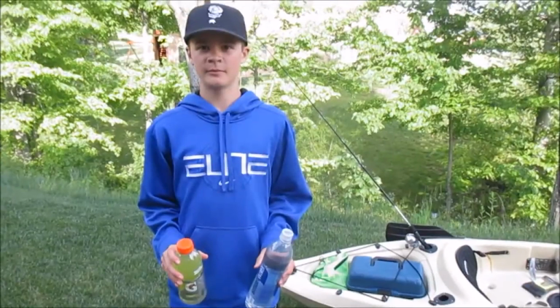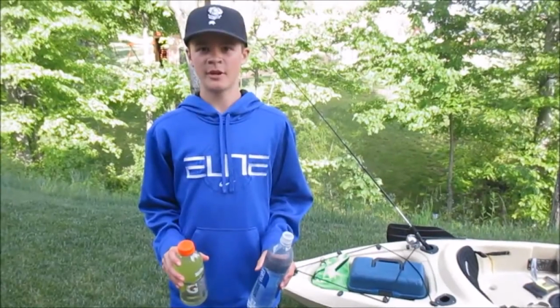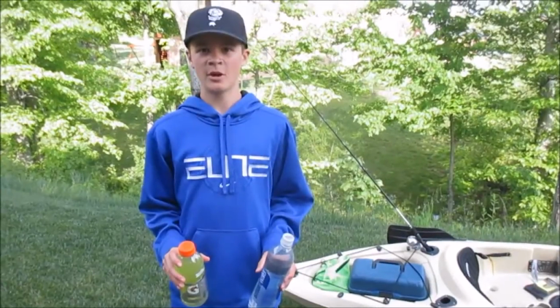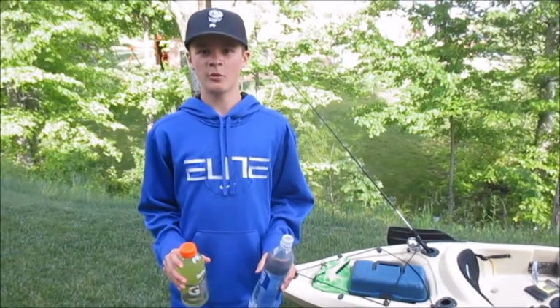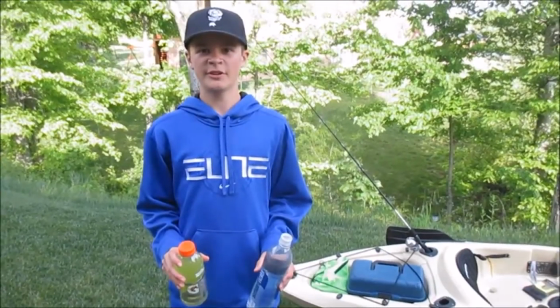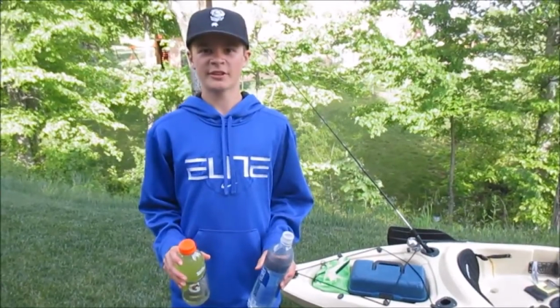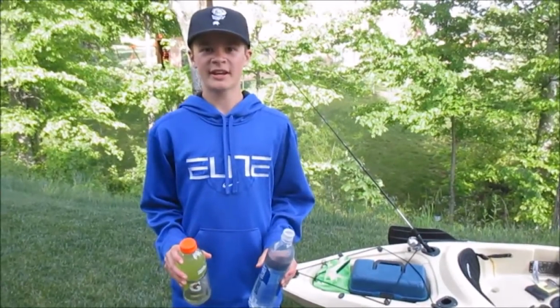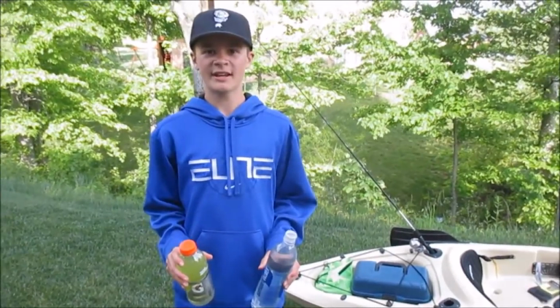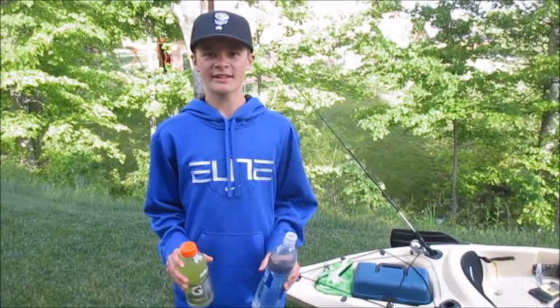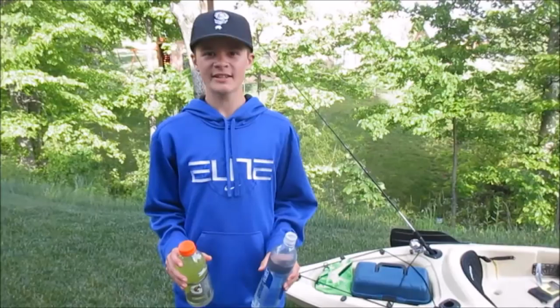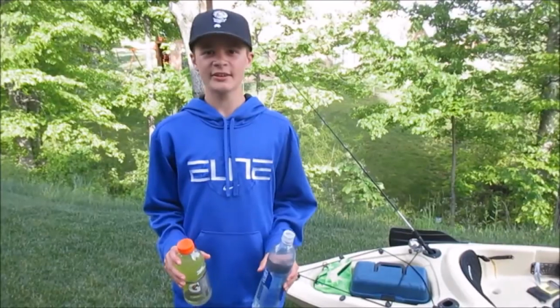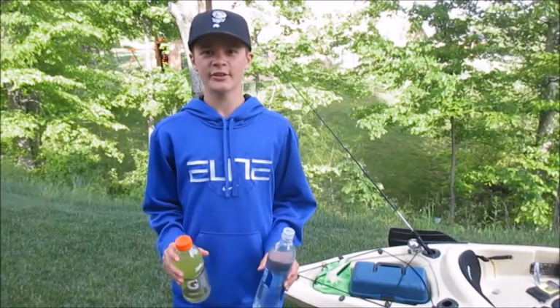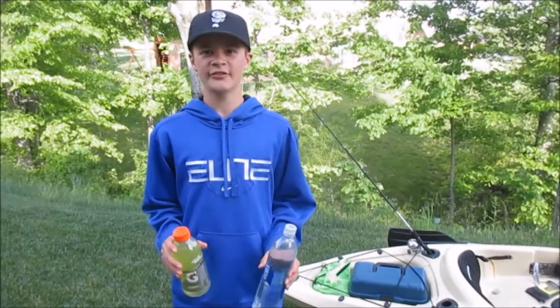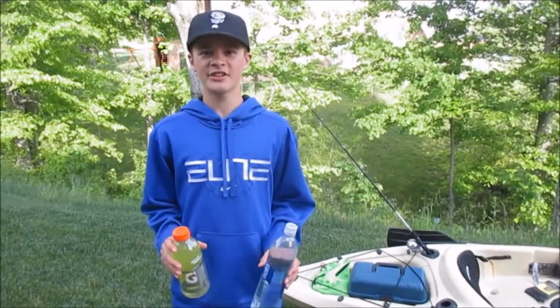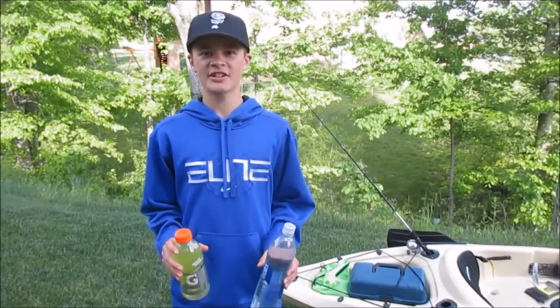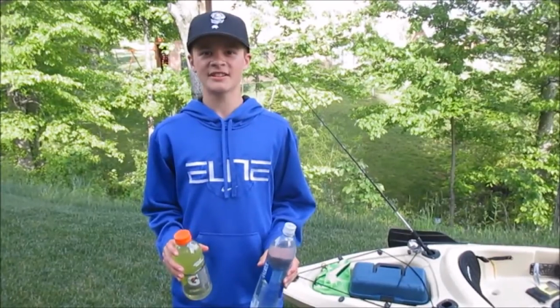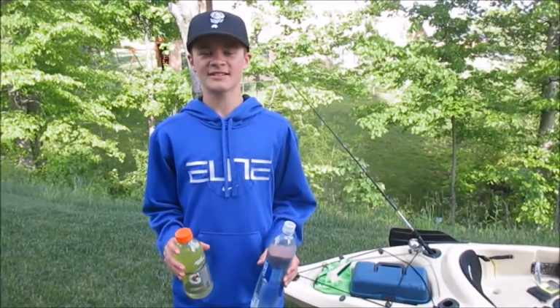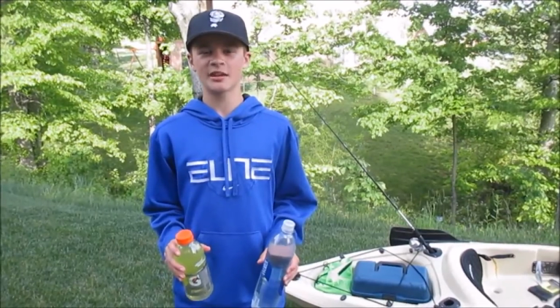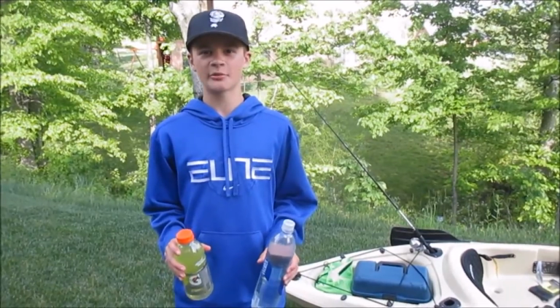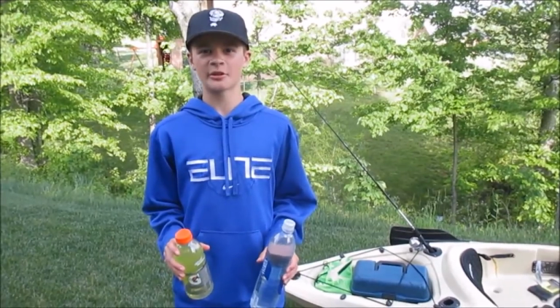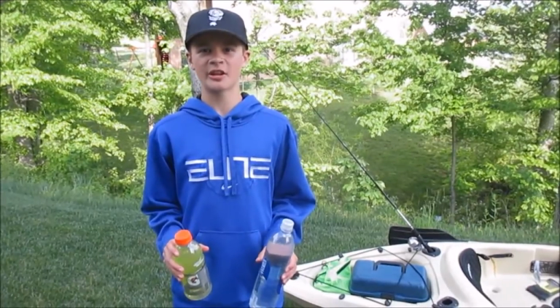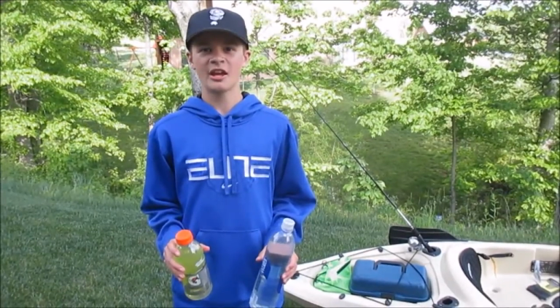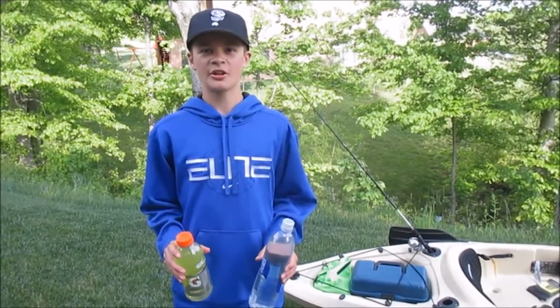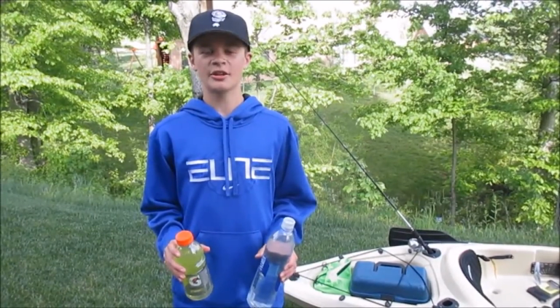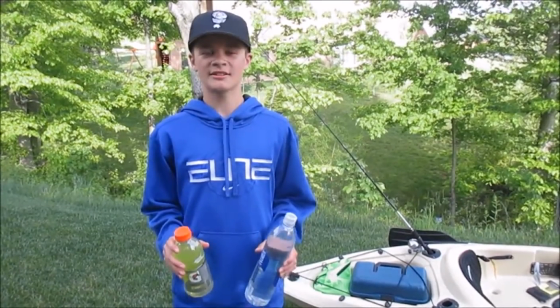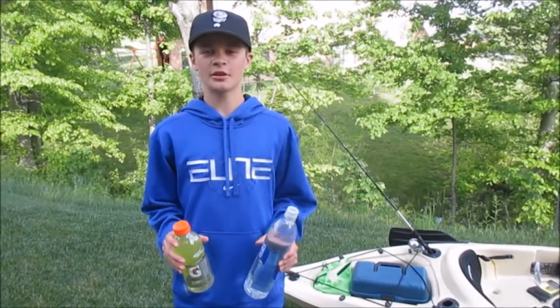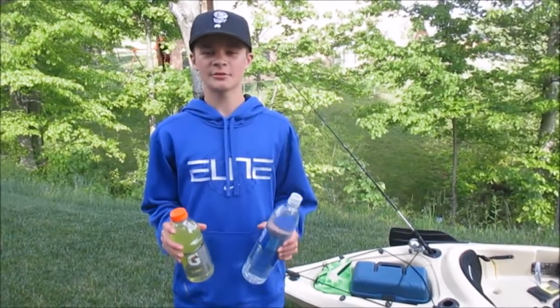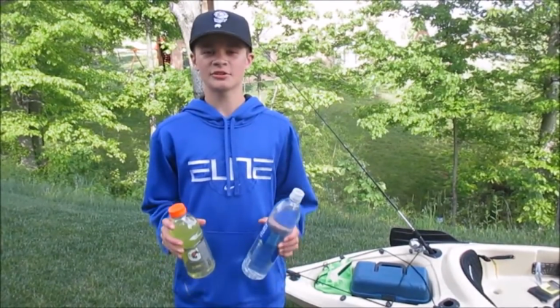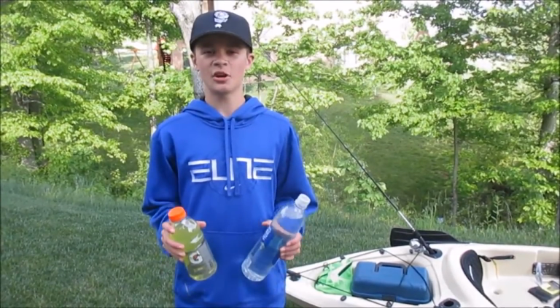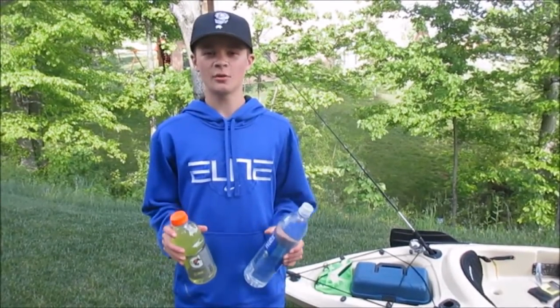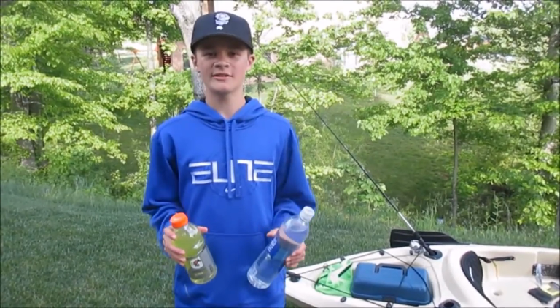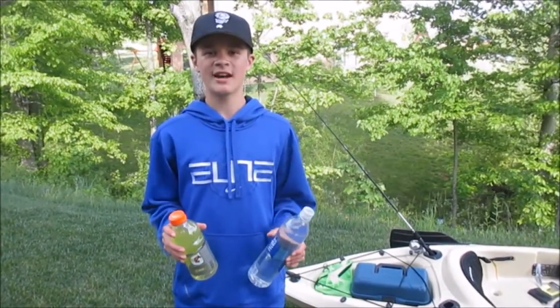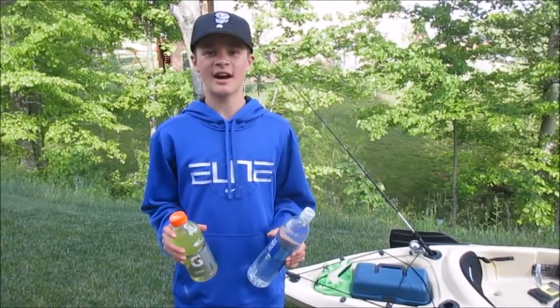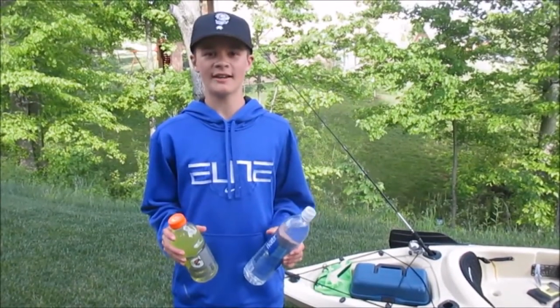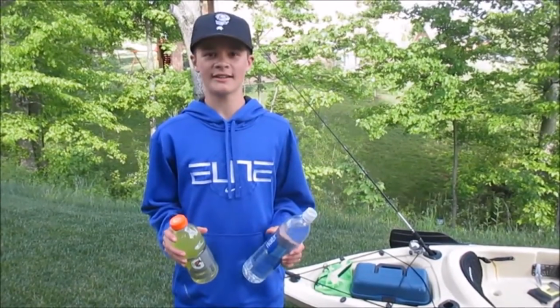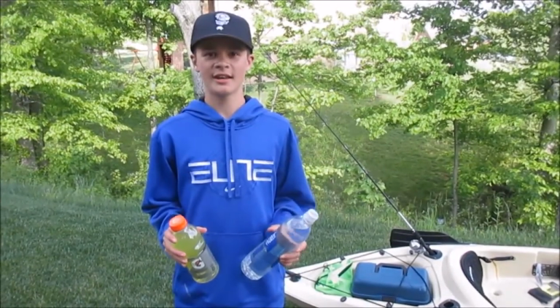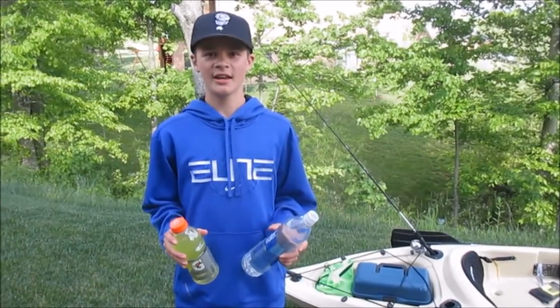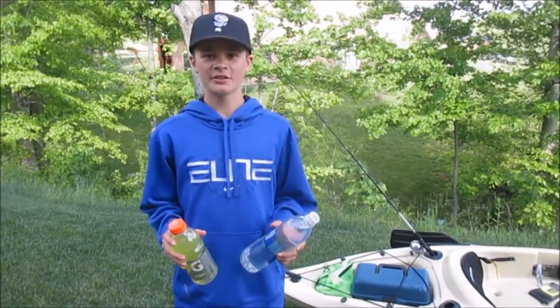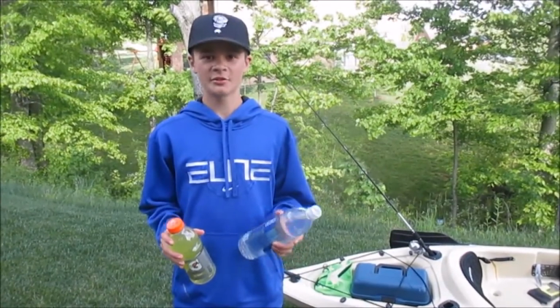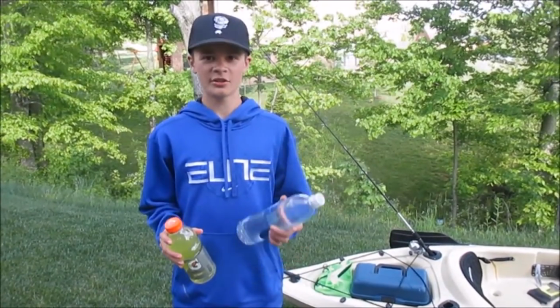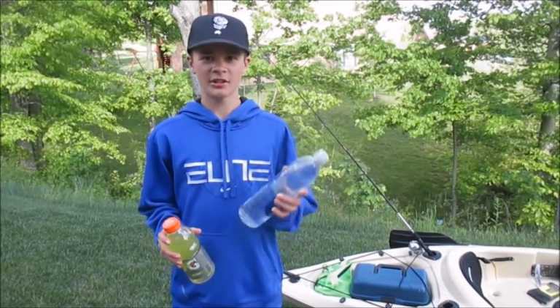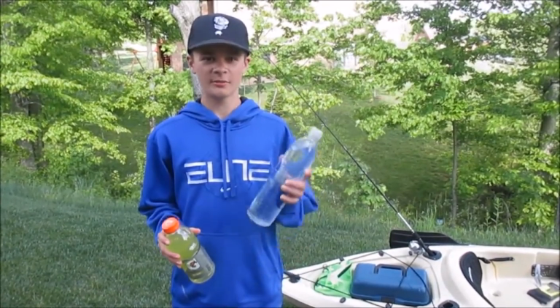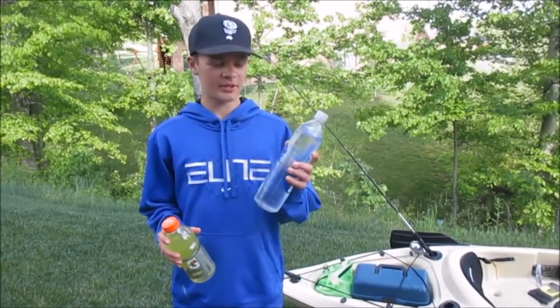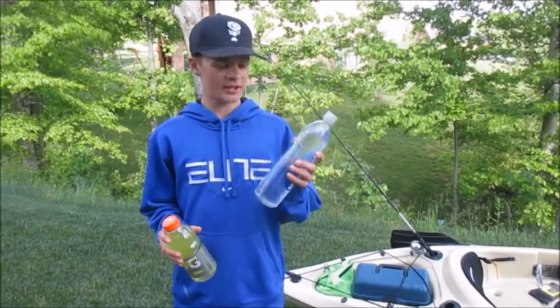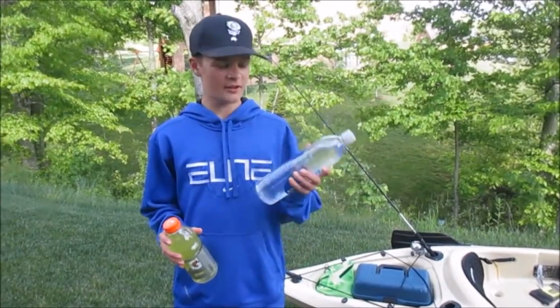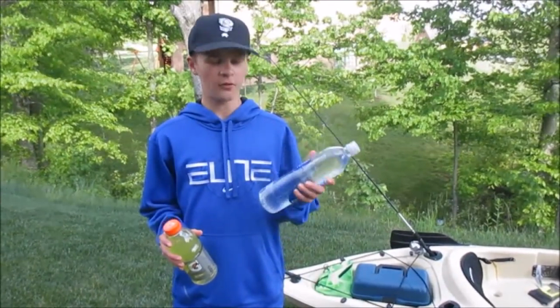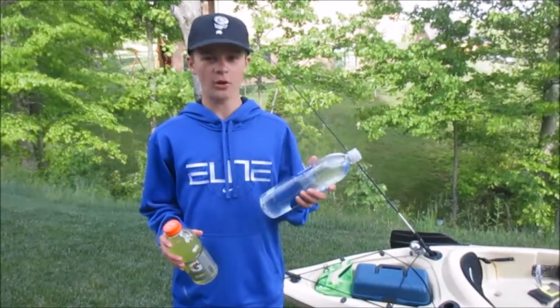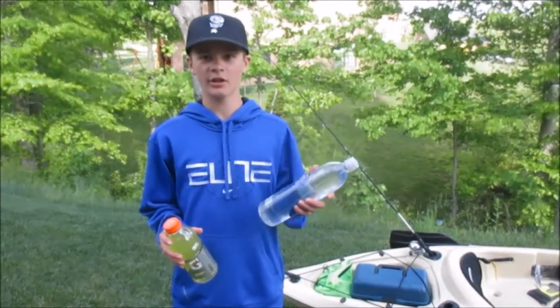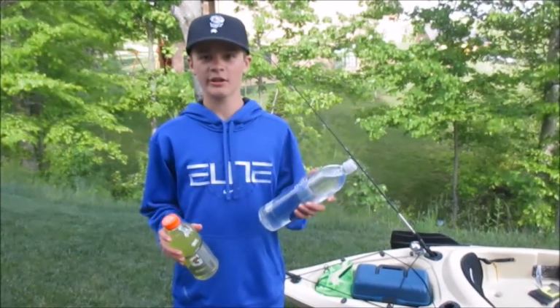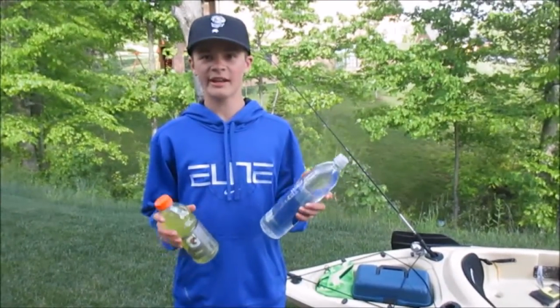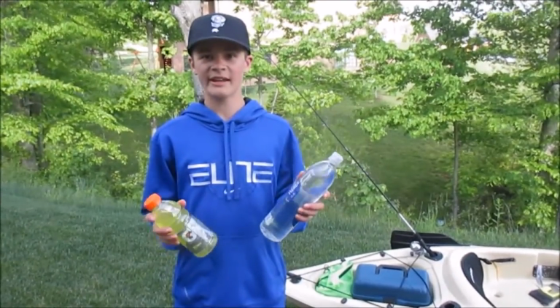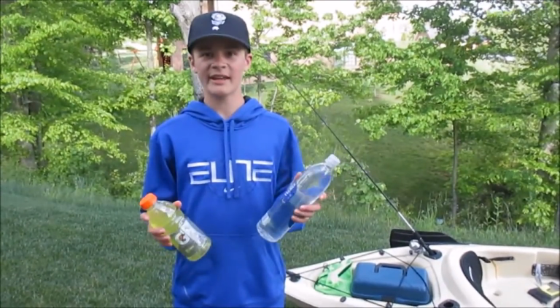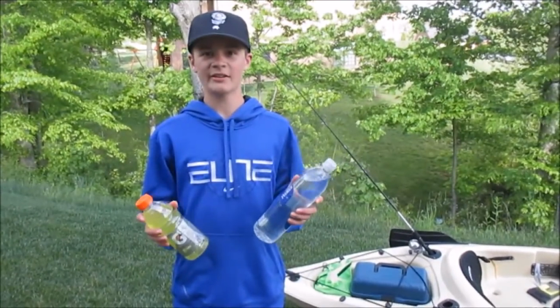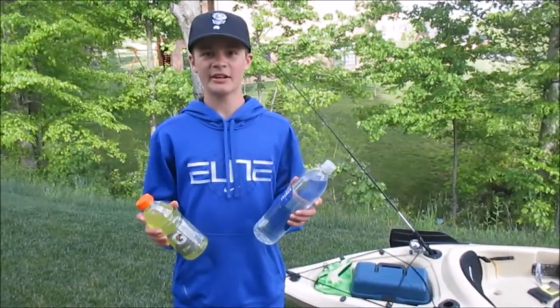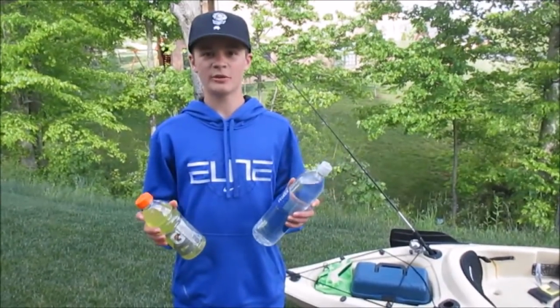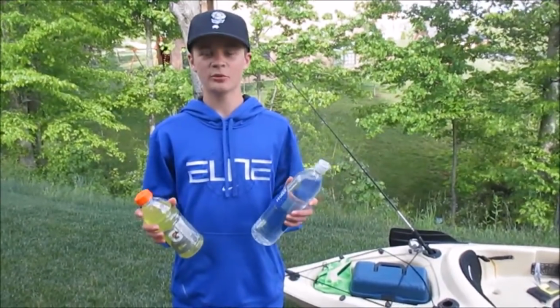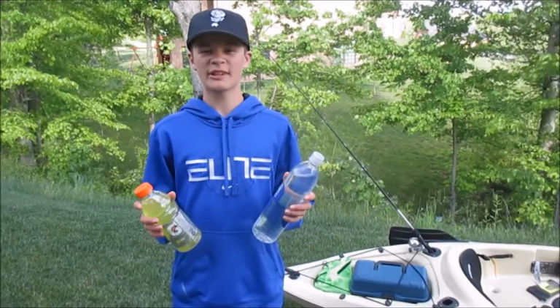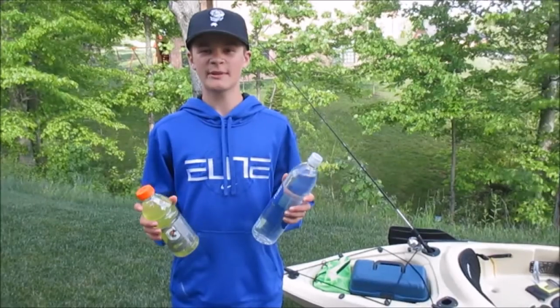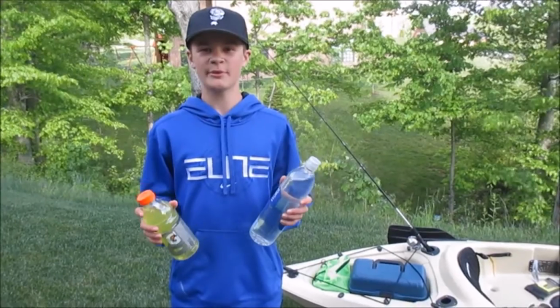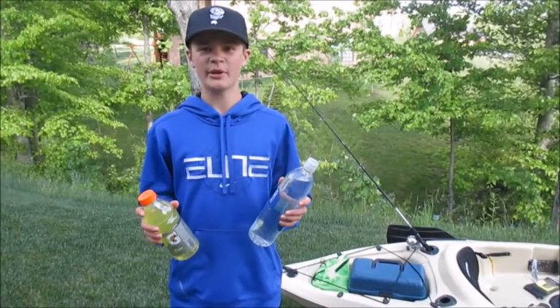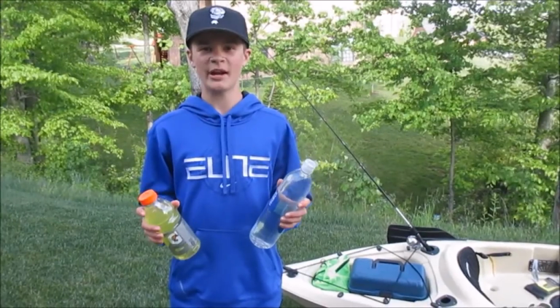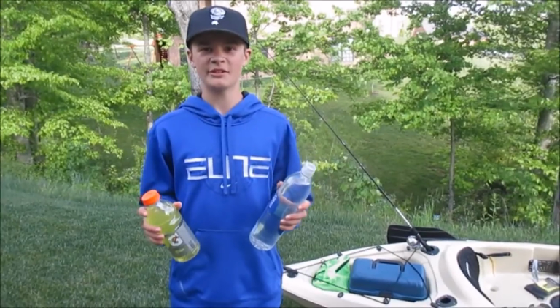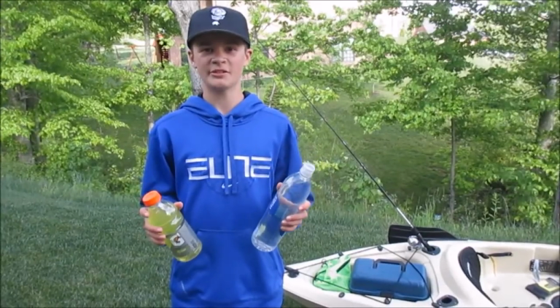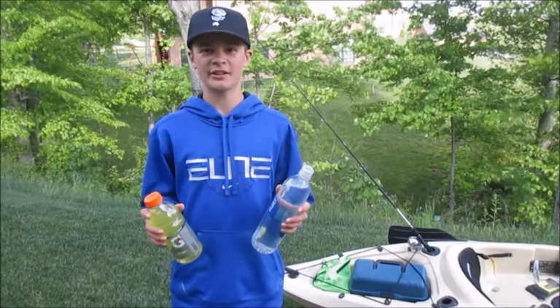When you're kayaking or fishing in the summer, it's almost always hot, so drinking plenty of water and Gatorade will keep you hydrated.